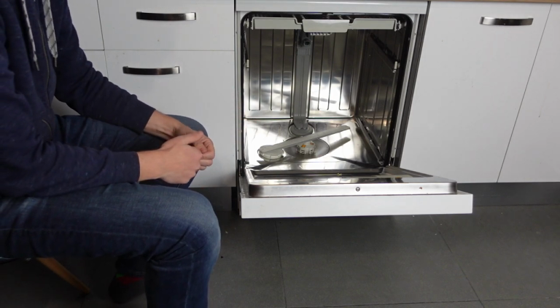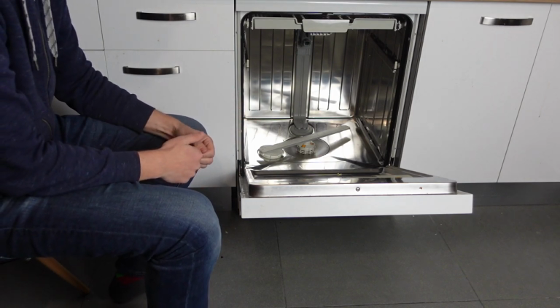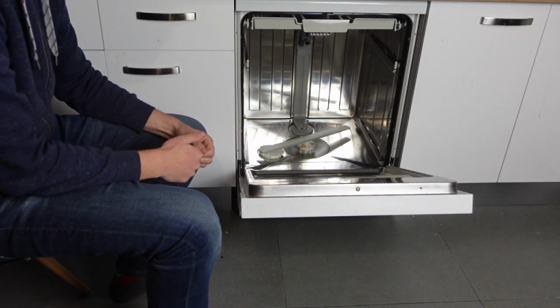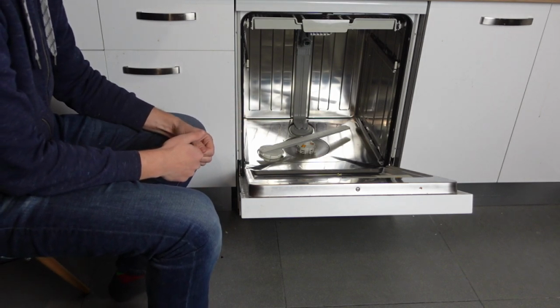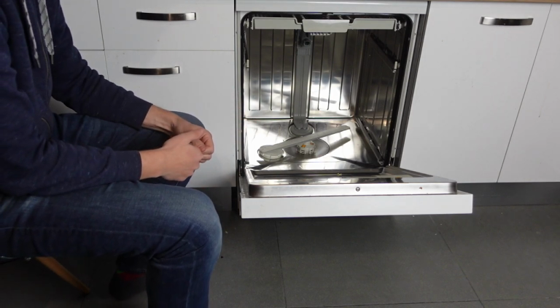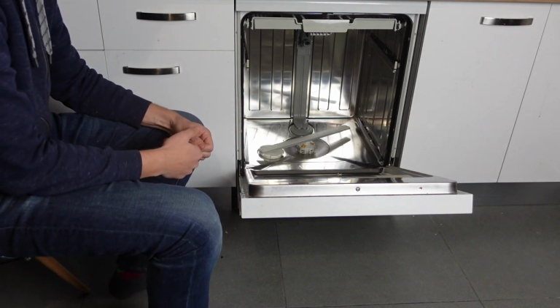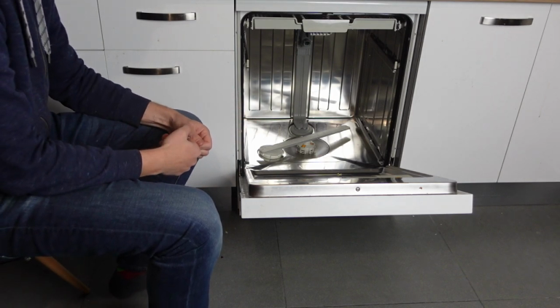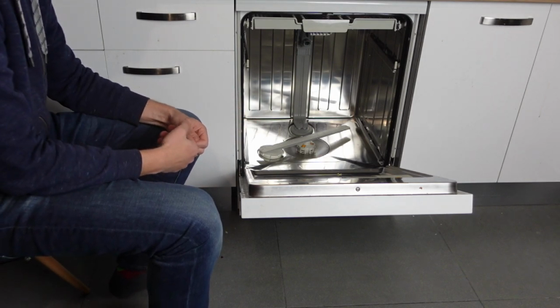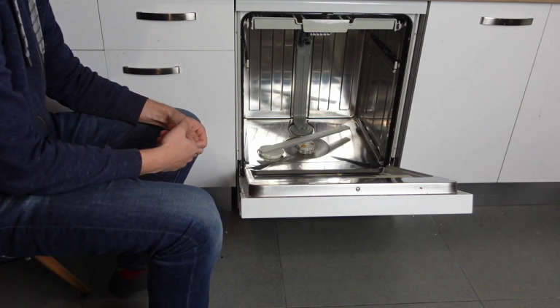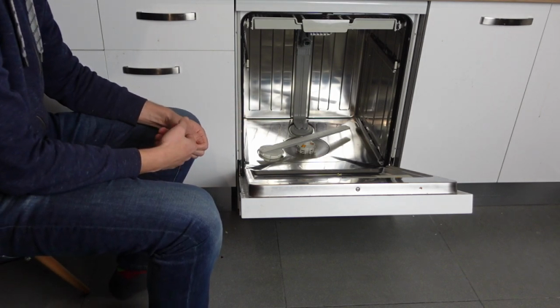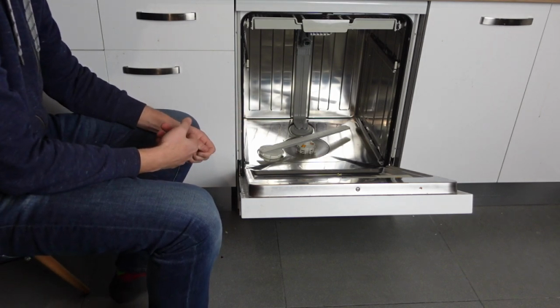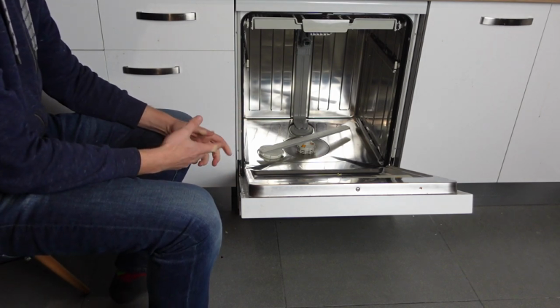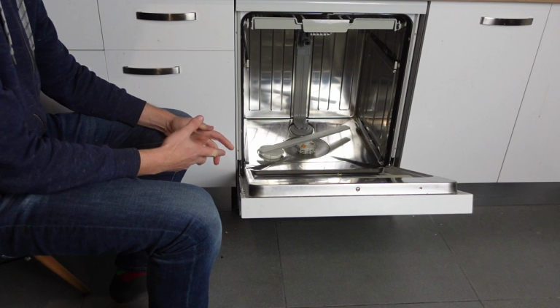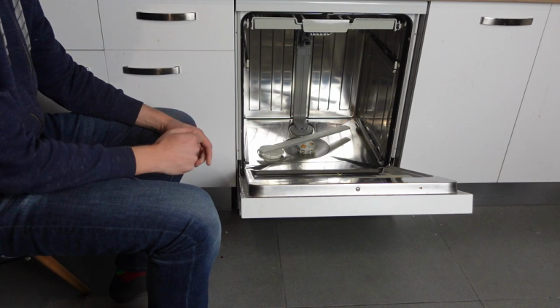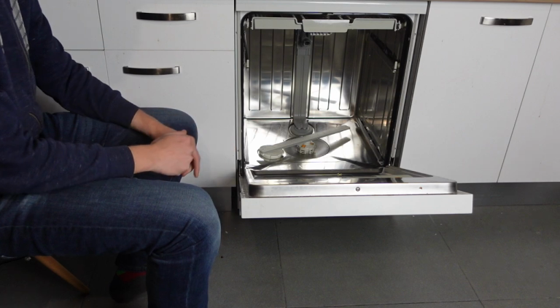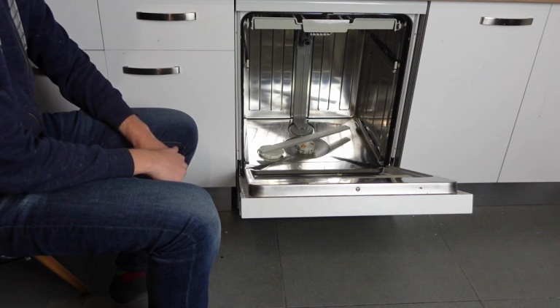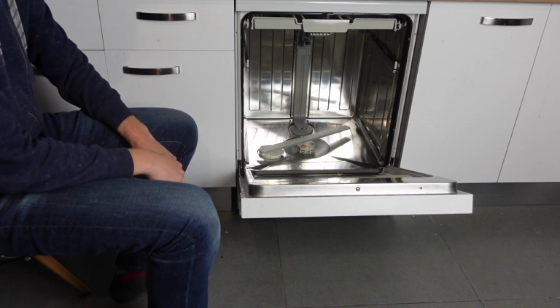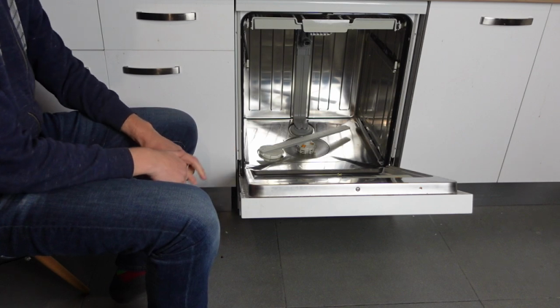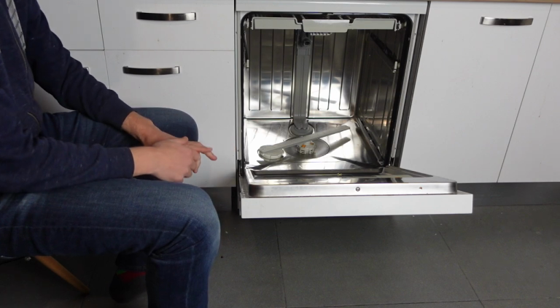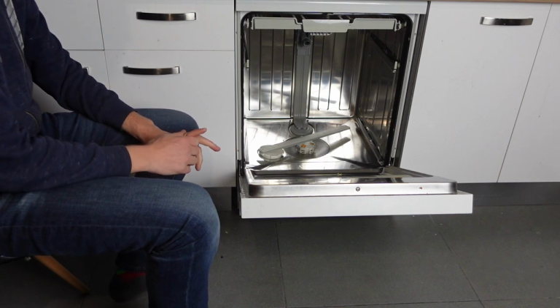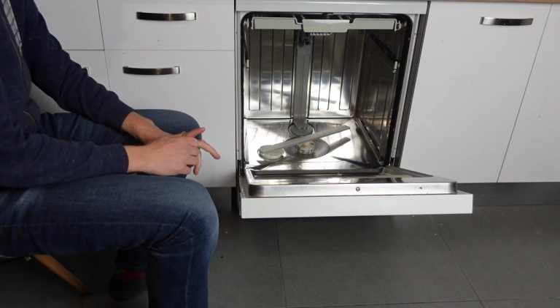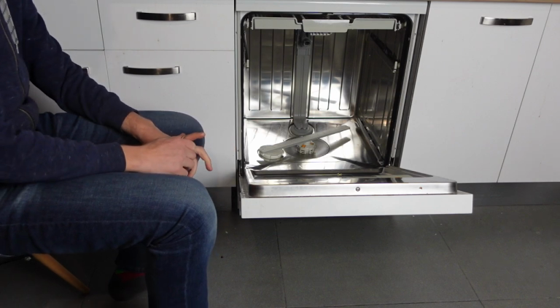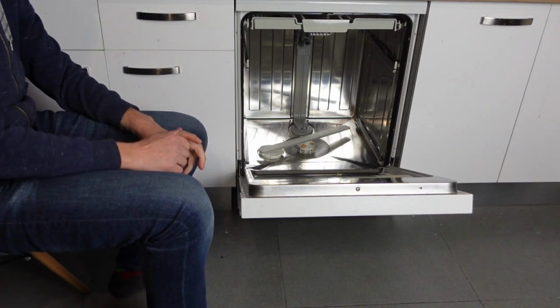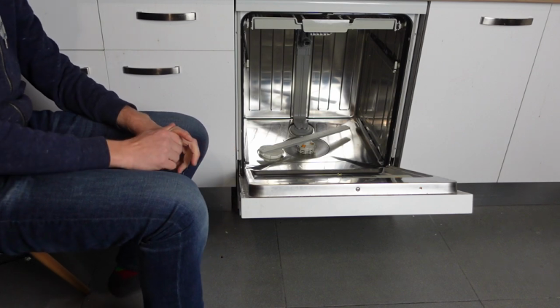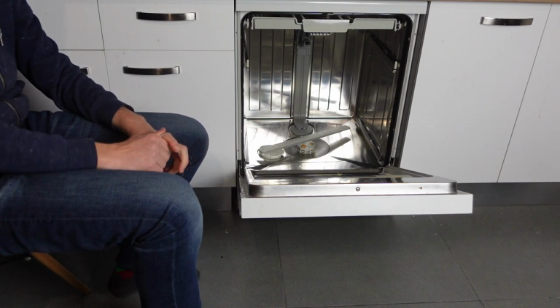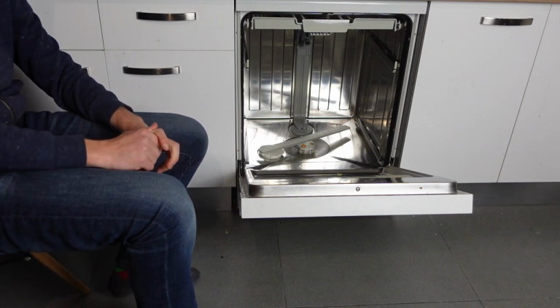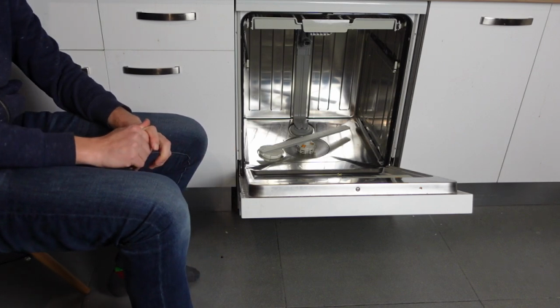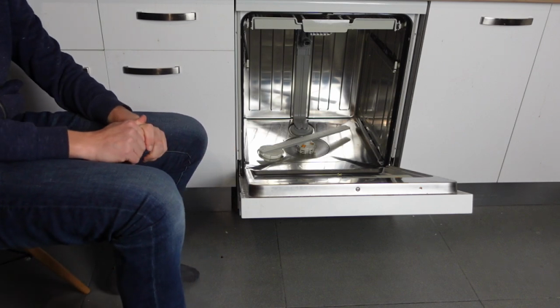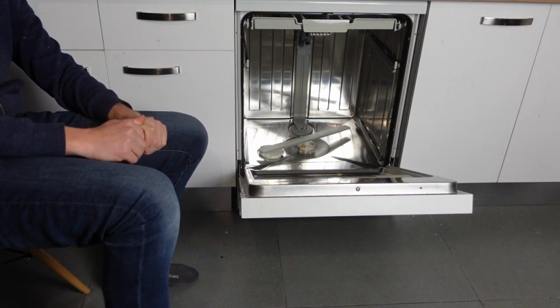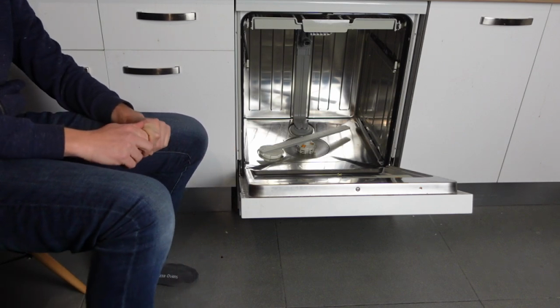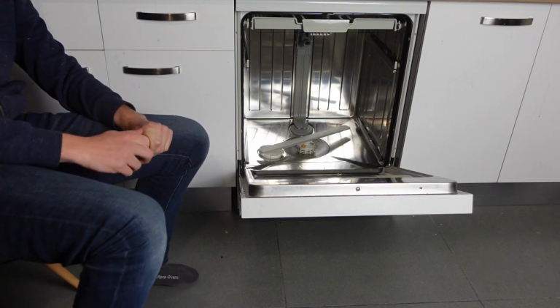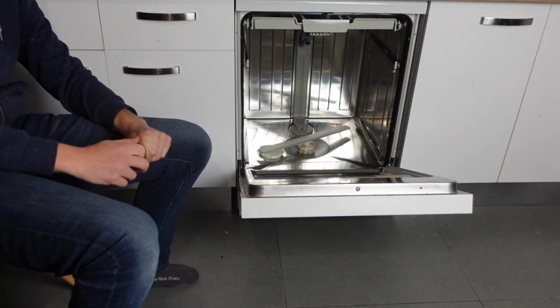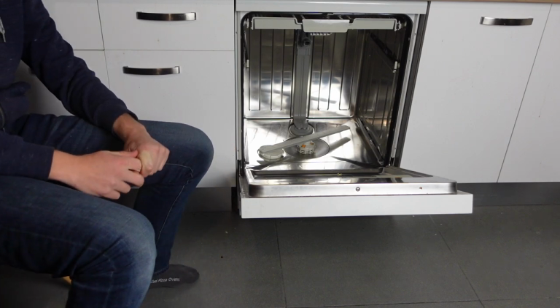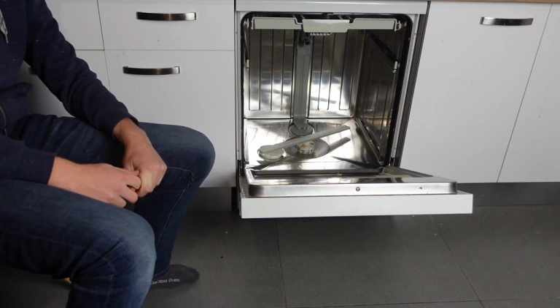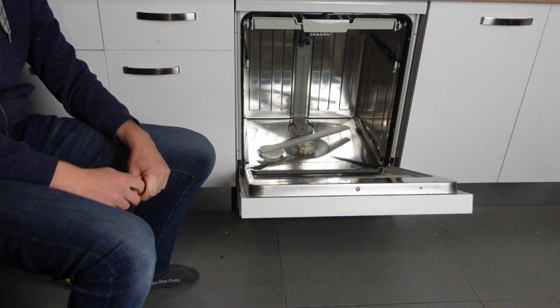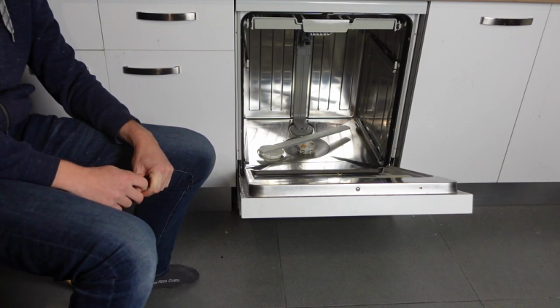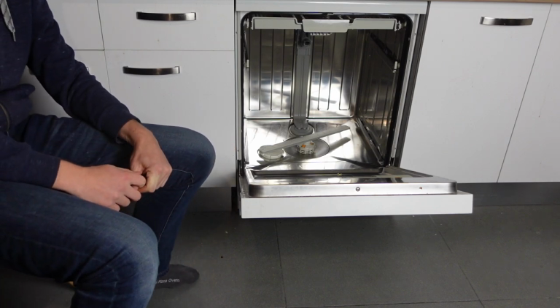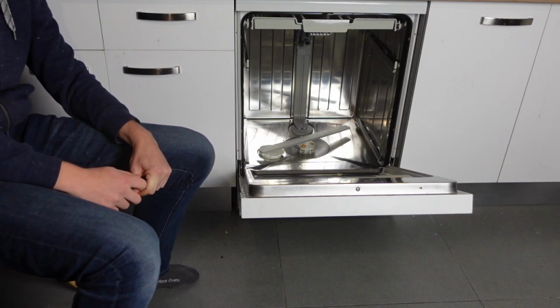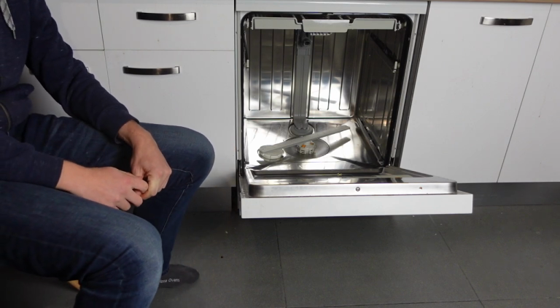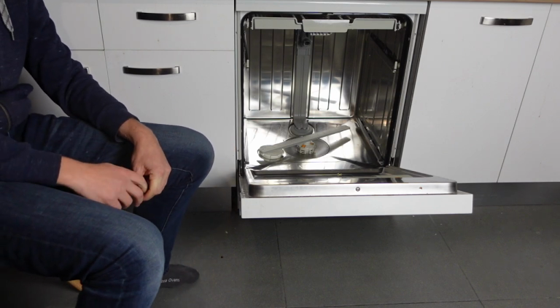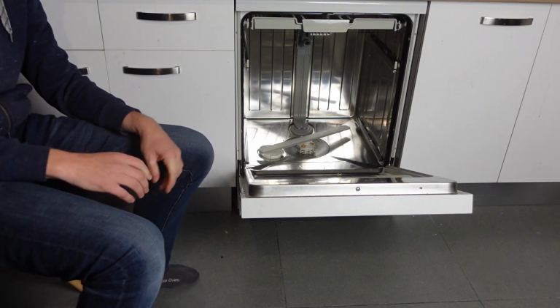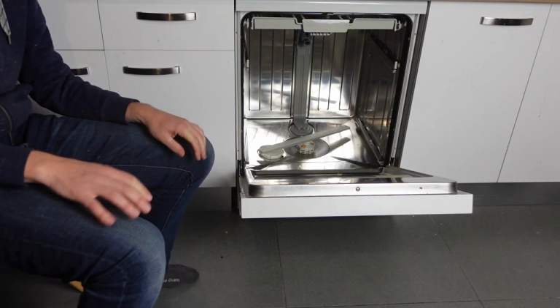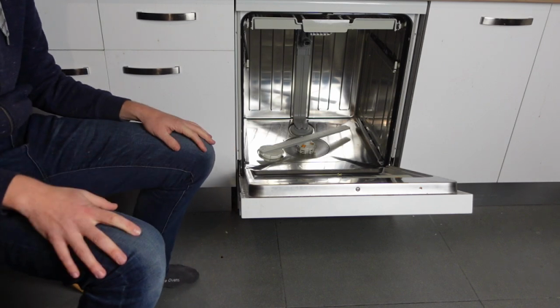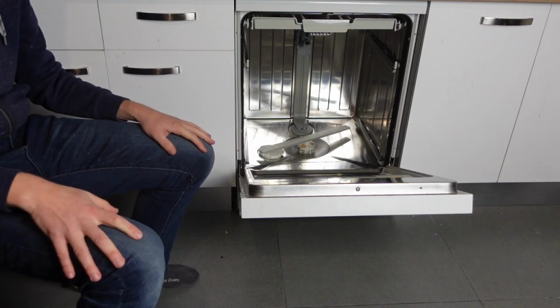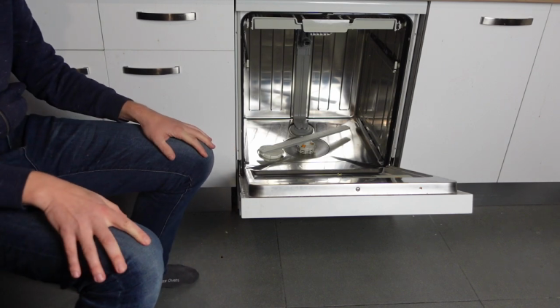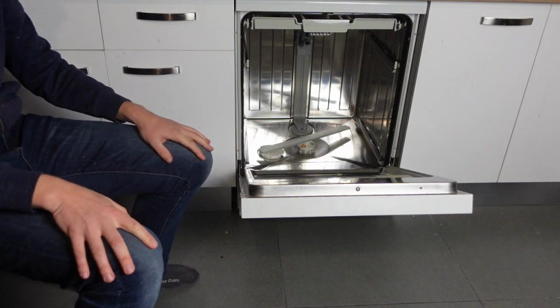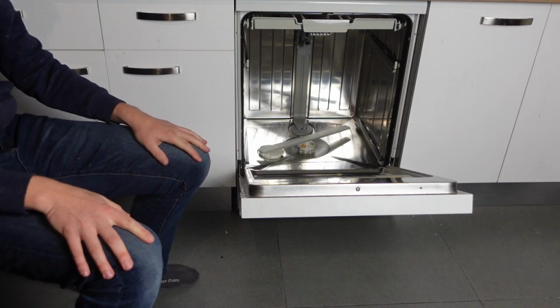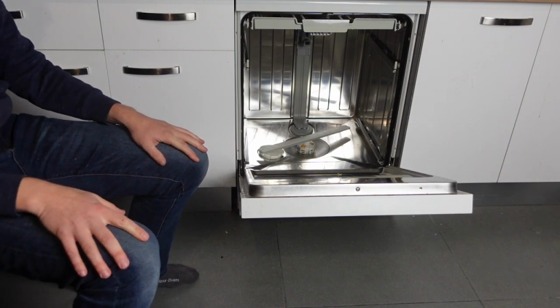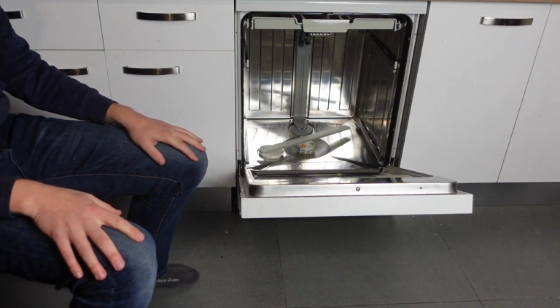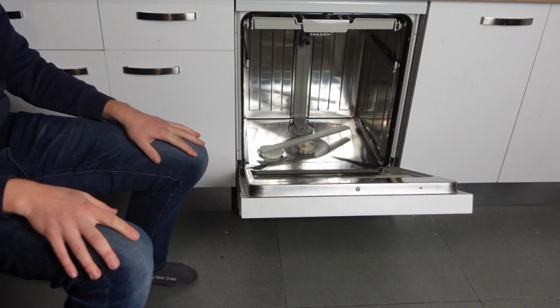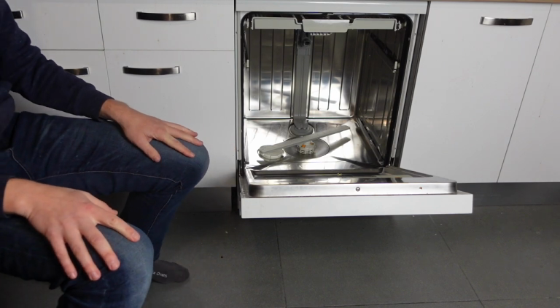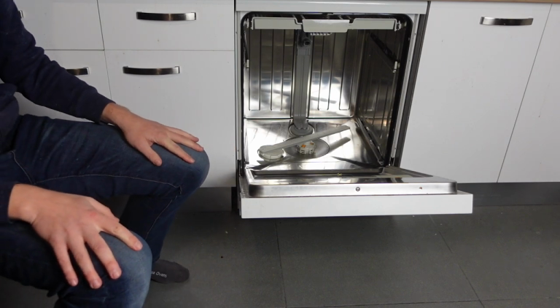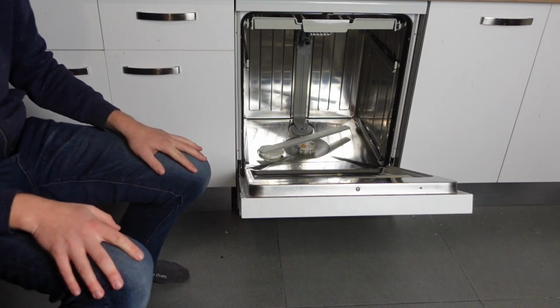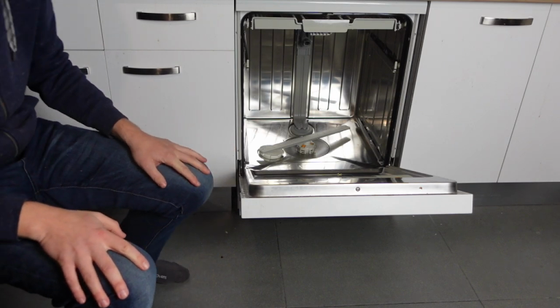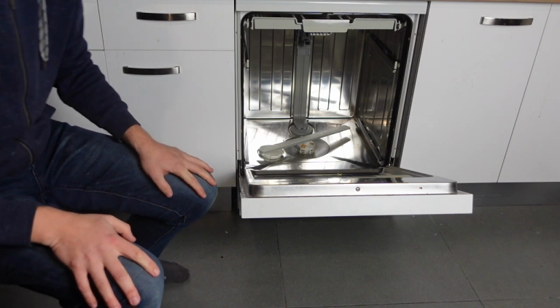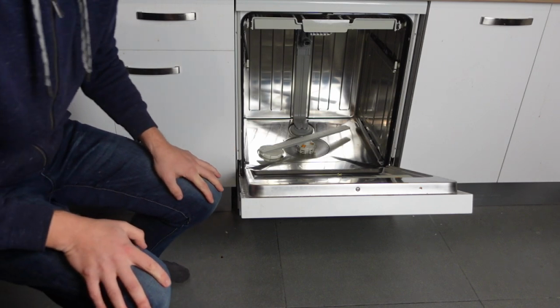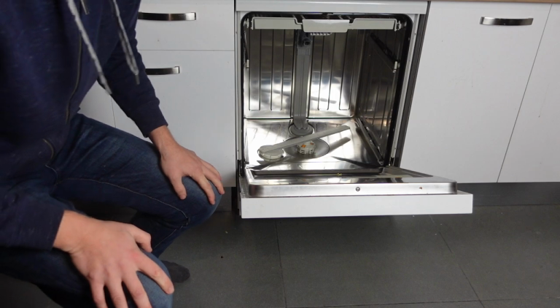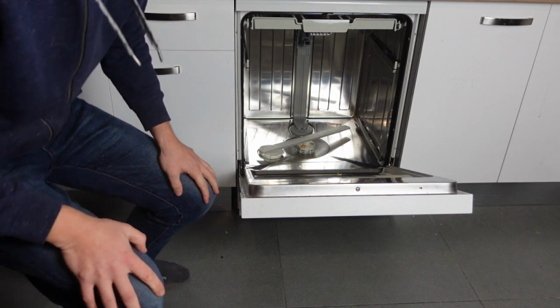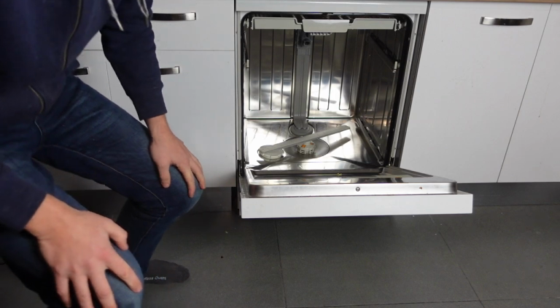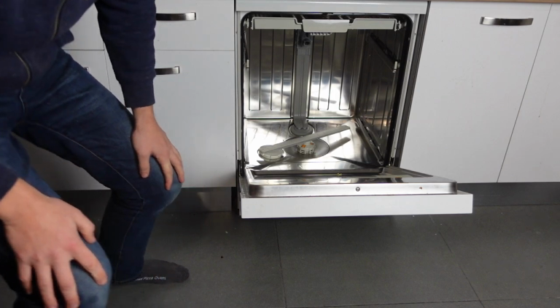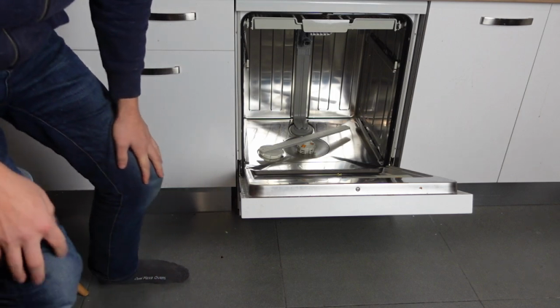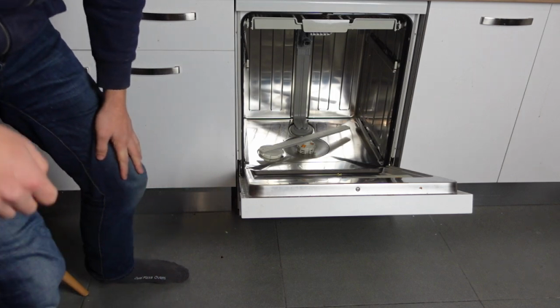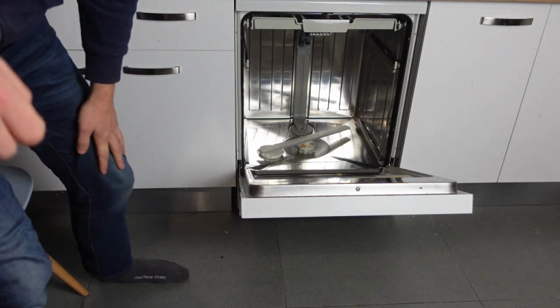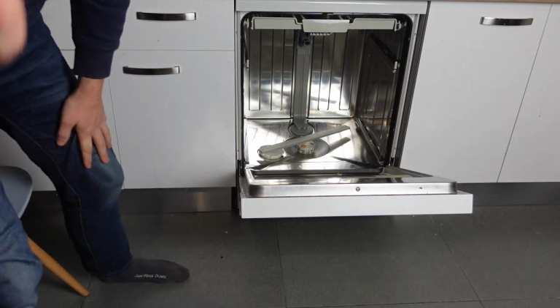You can either call Bosch customer support or call a repairman. Anyways, hope this video helped you — thanks a lot for watching, have a great day!